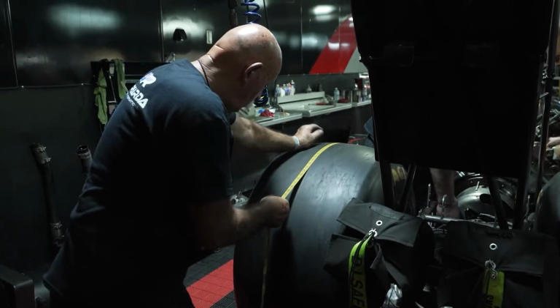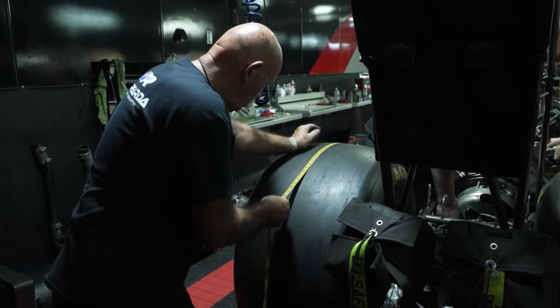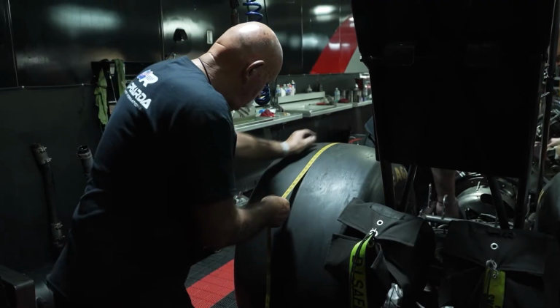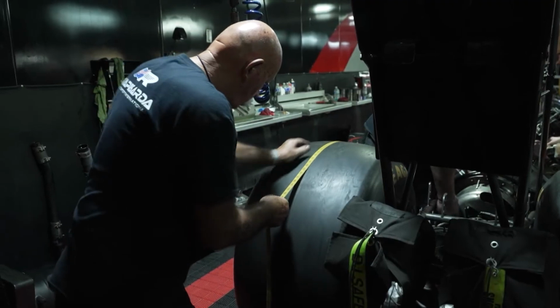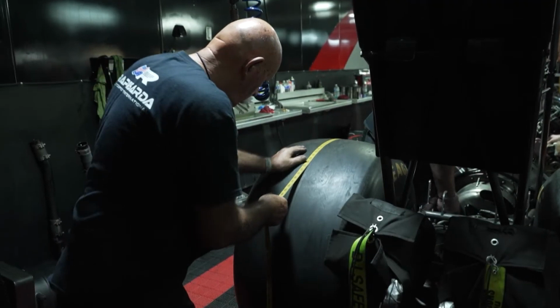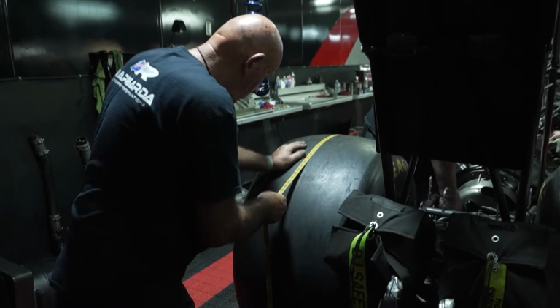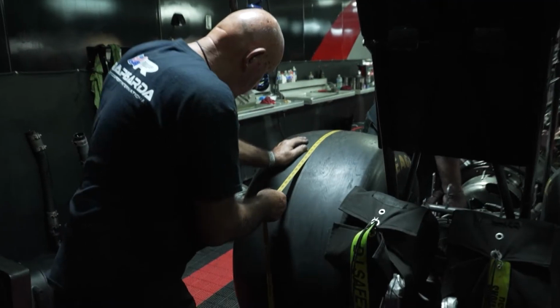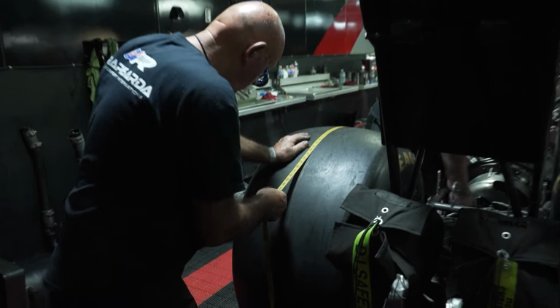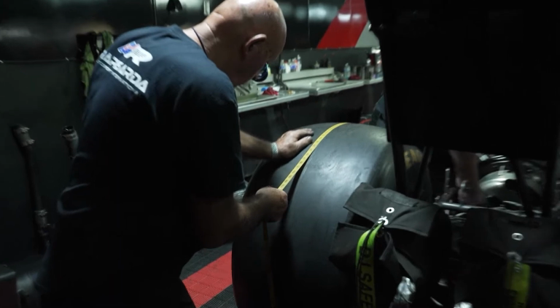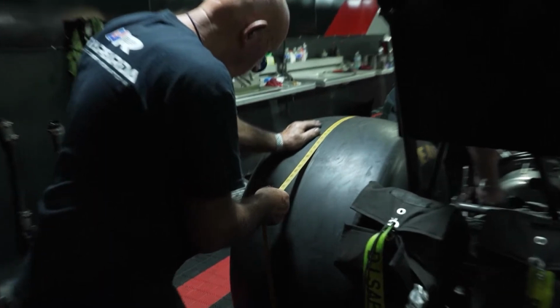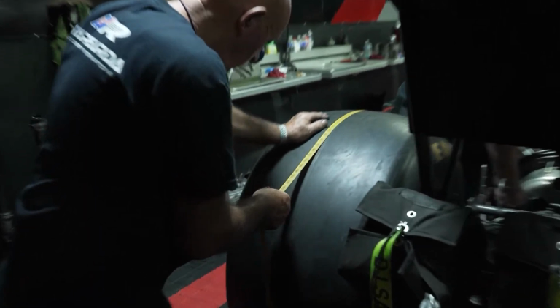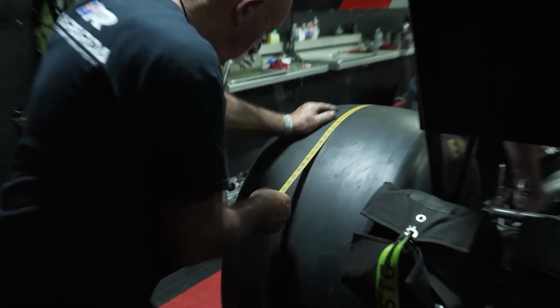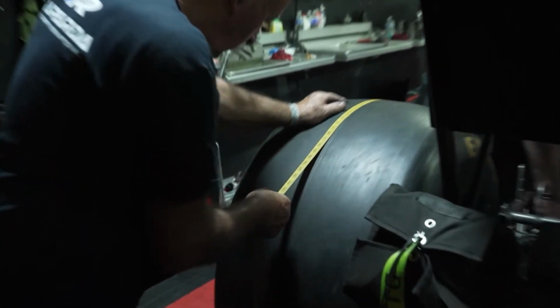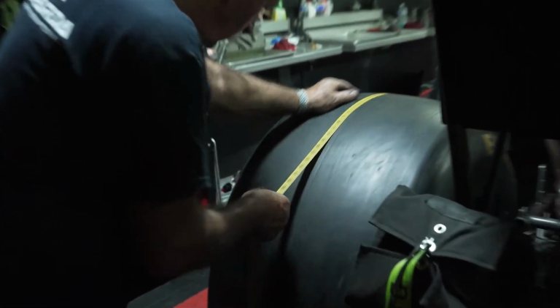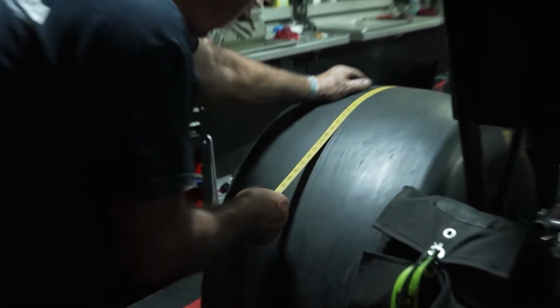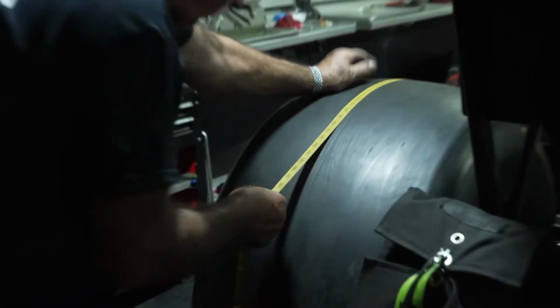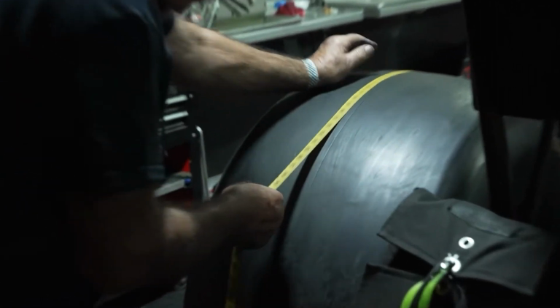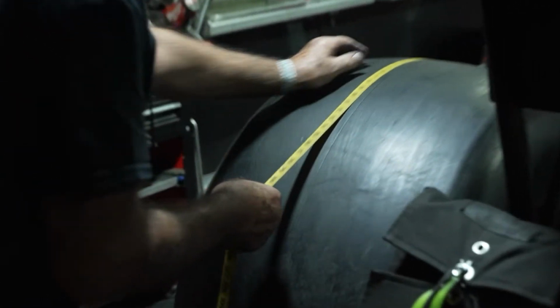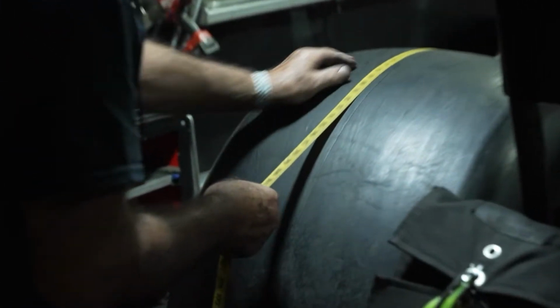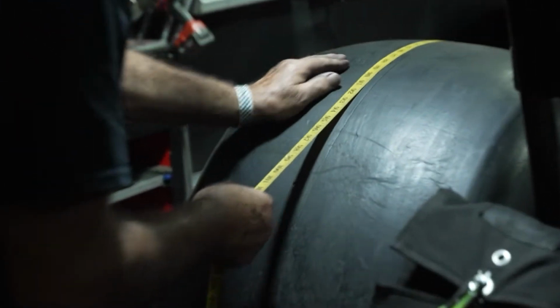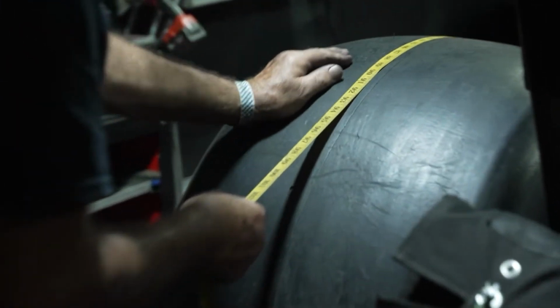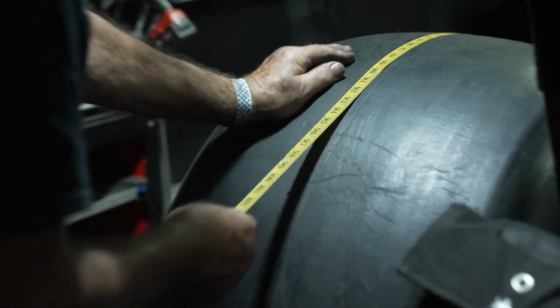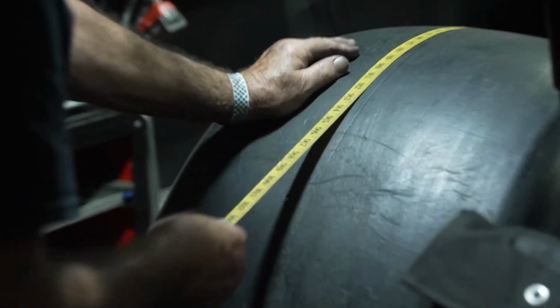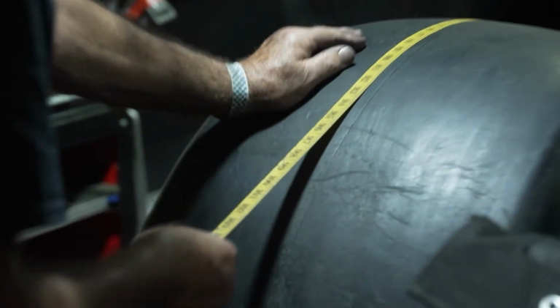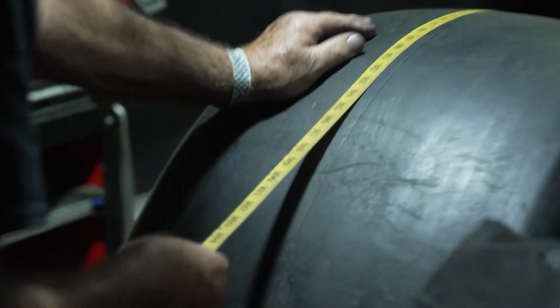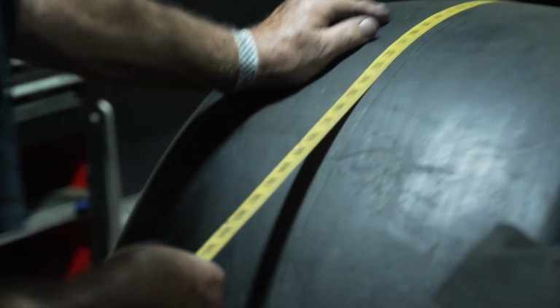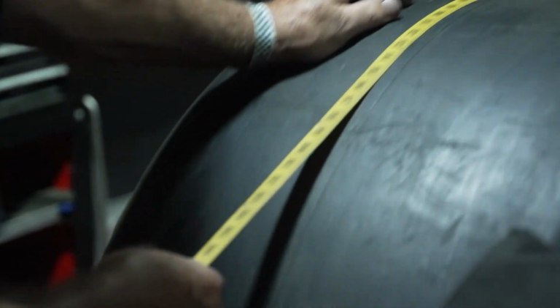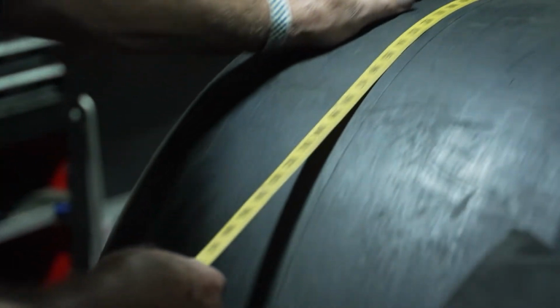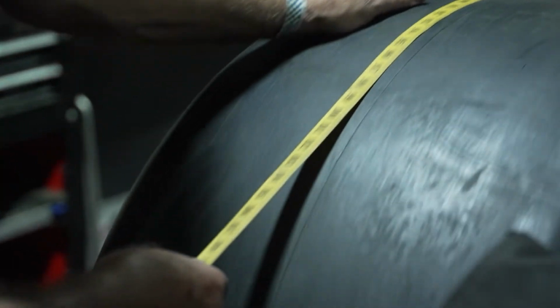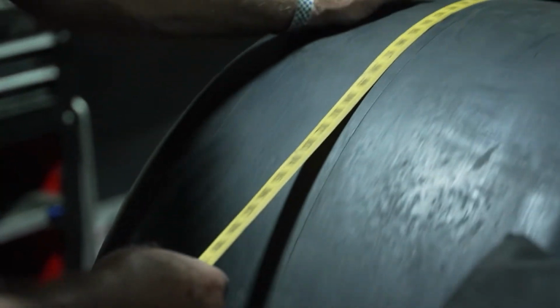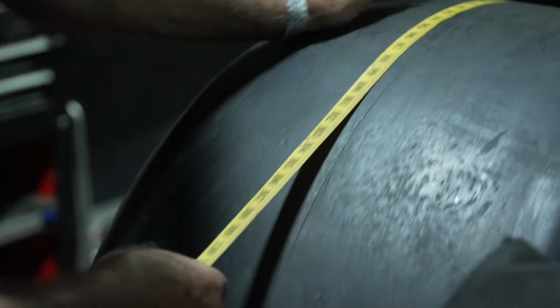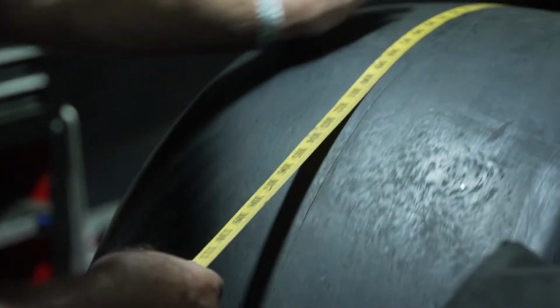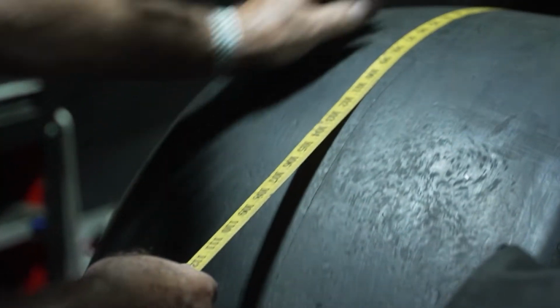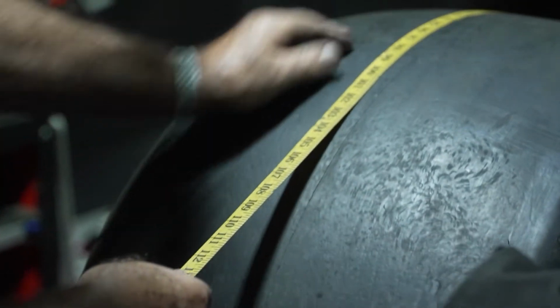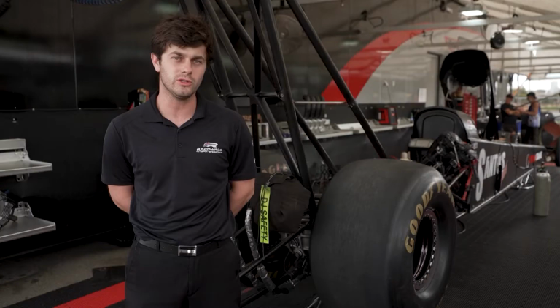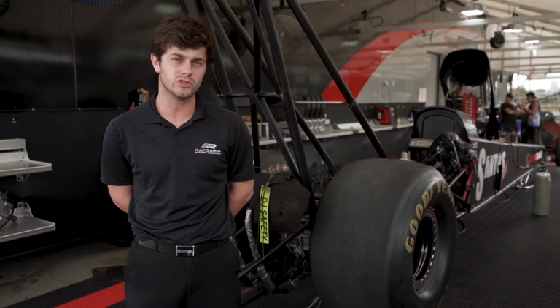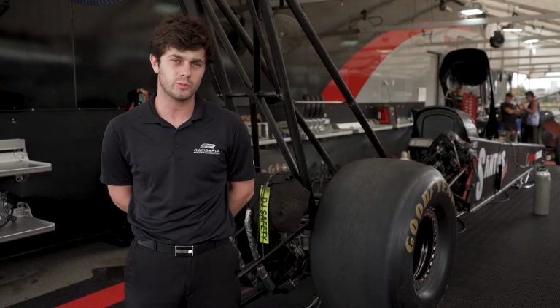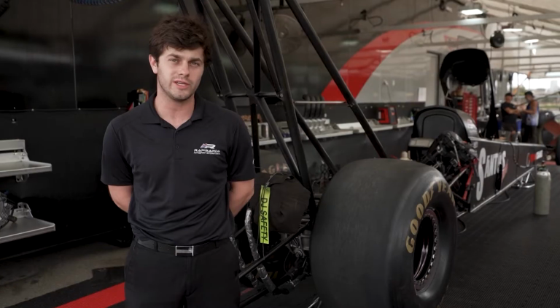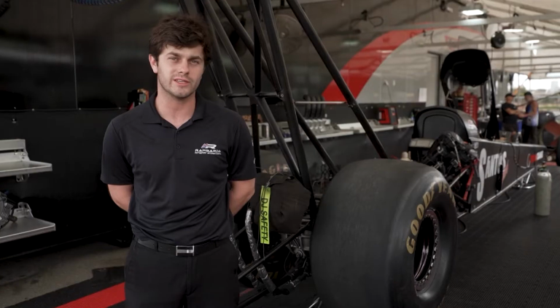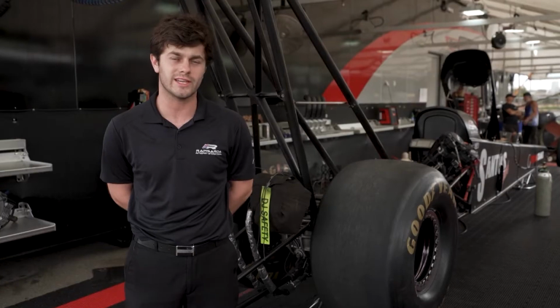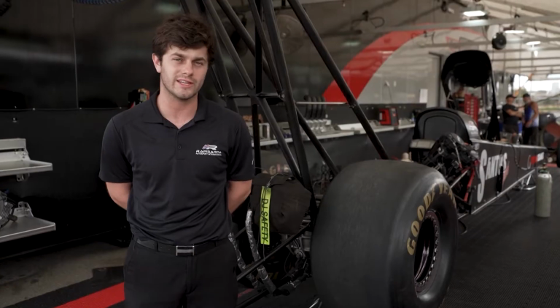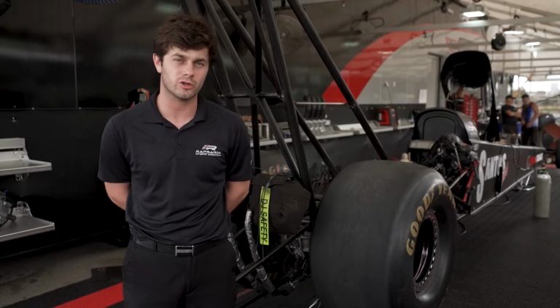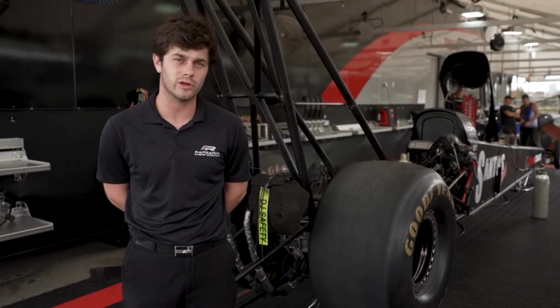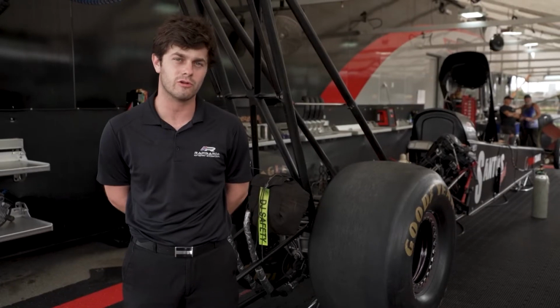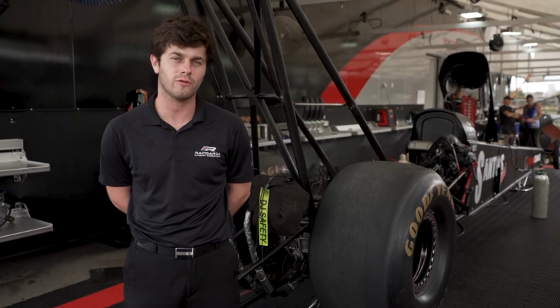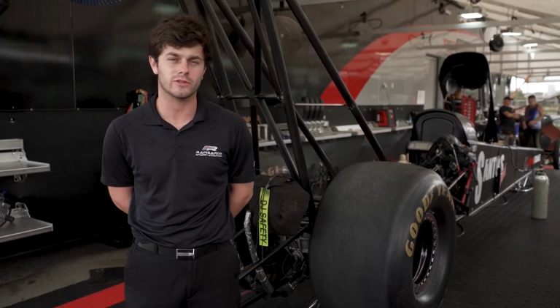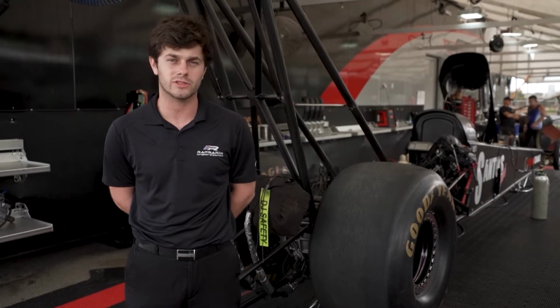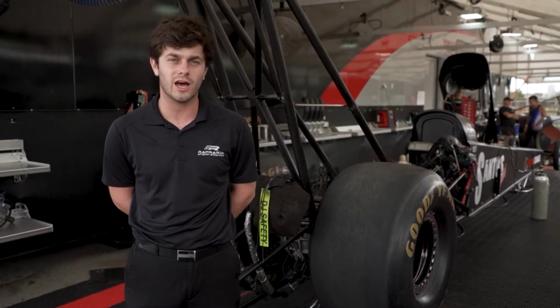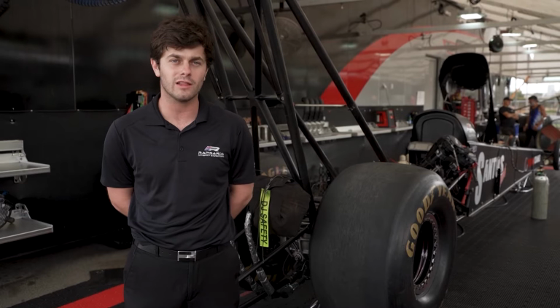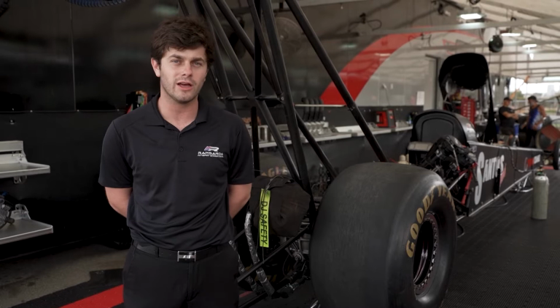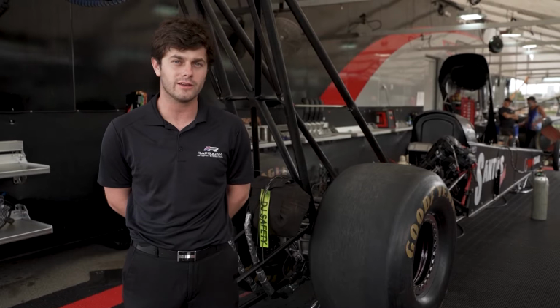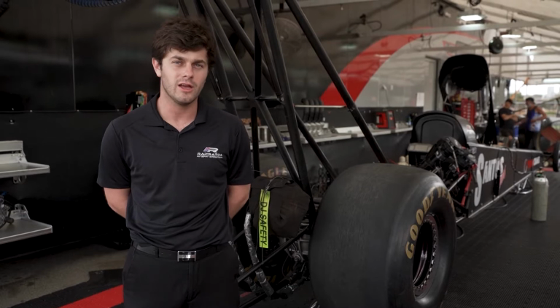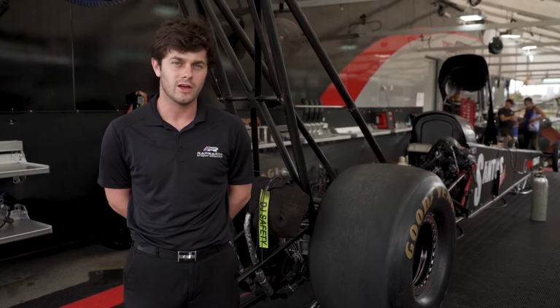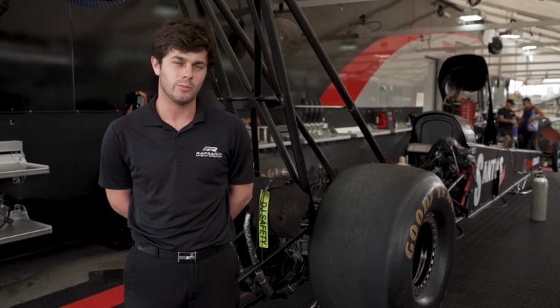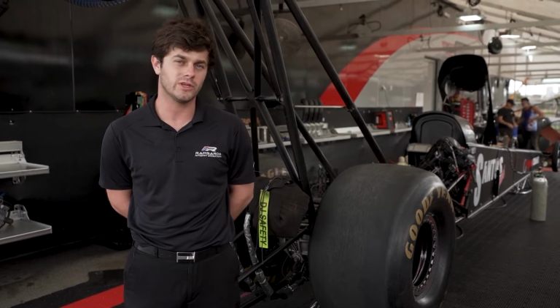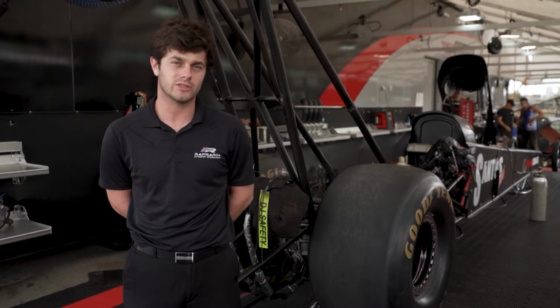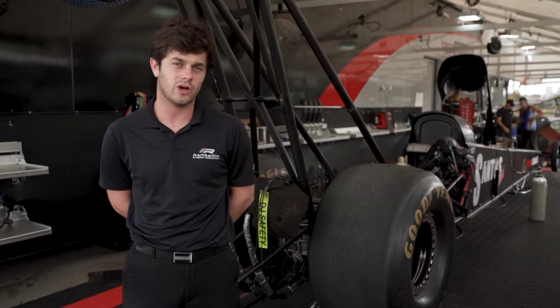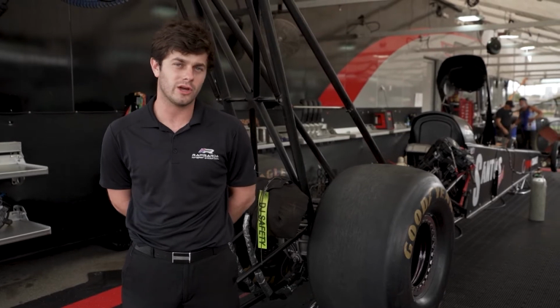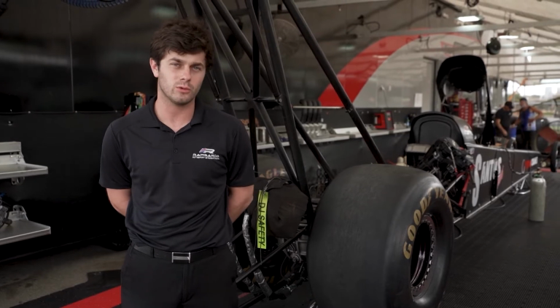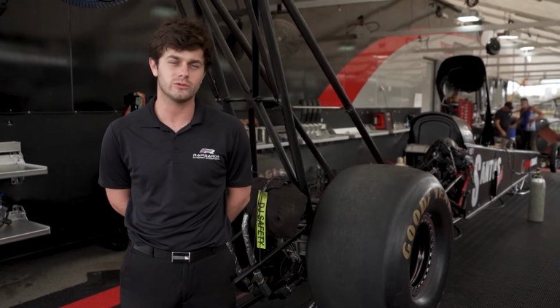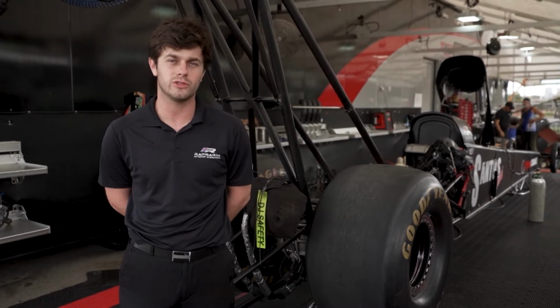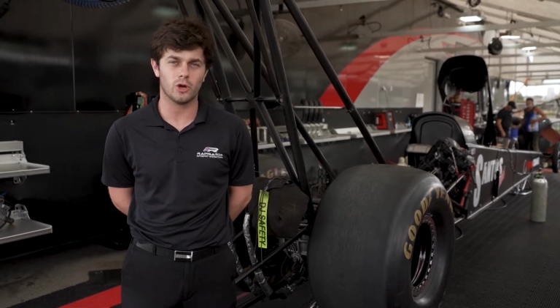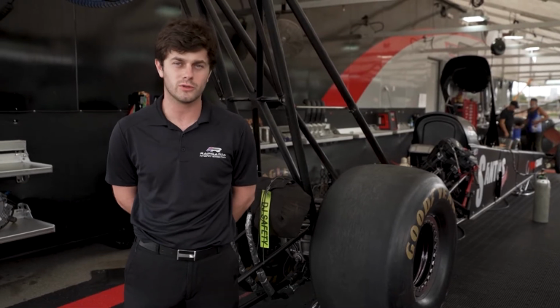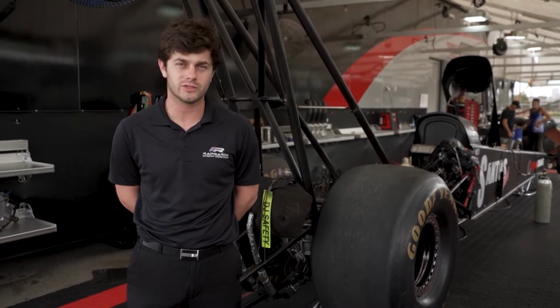We will measure the circumference of each tyre because a shorter tyre can help with wheel speed and getting quicker off the start line. A bigger tyre will do the opposite.